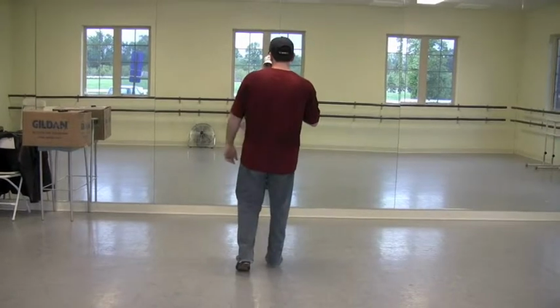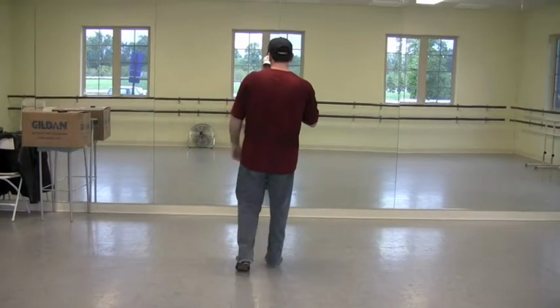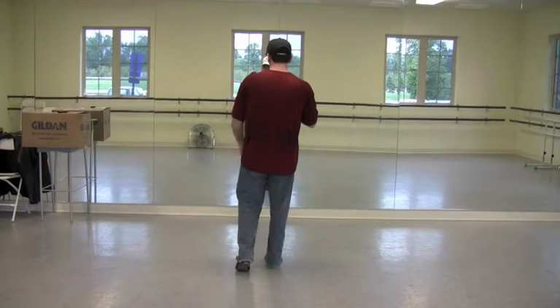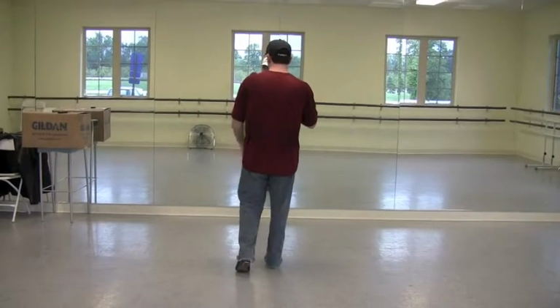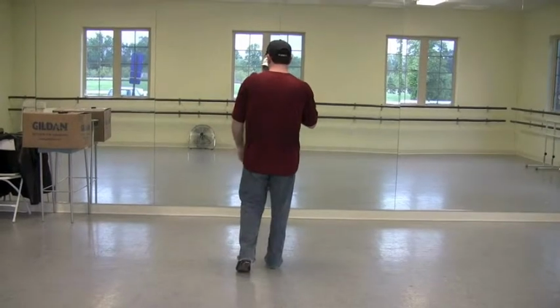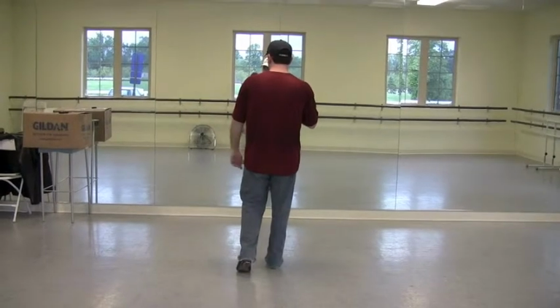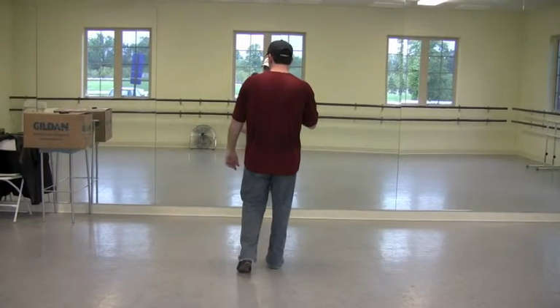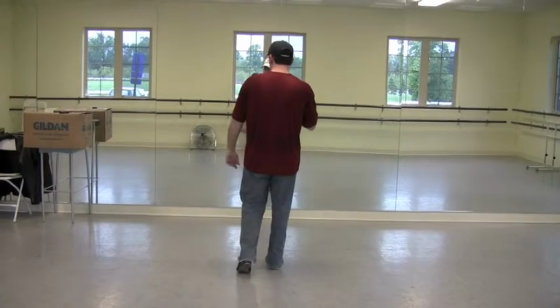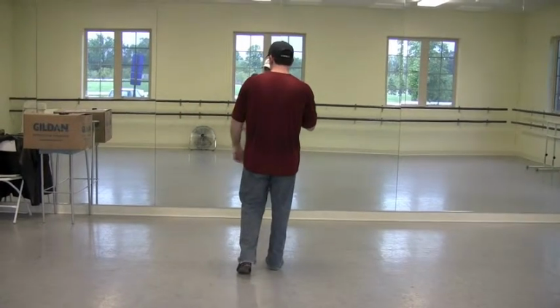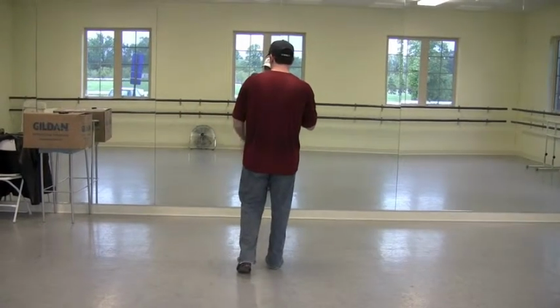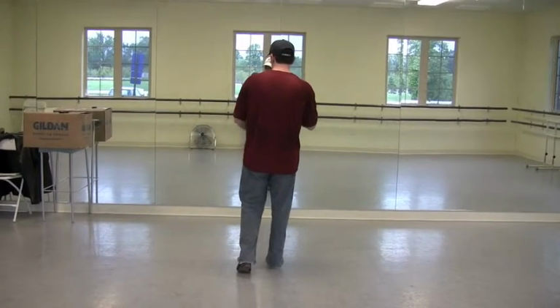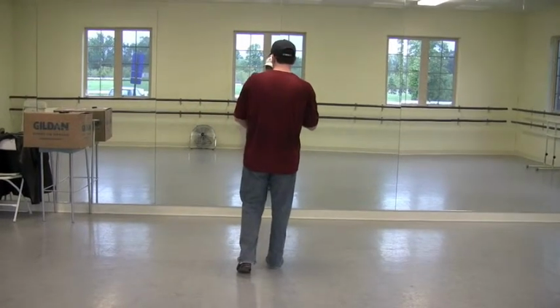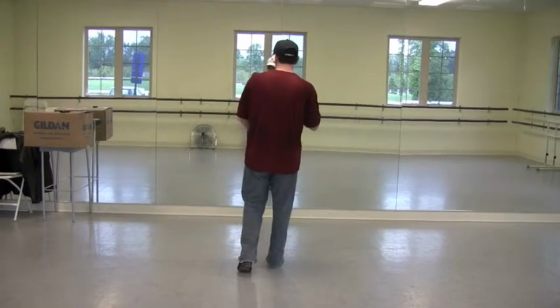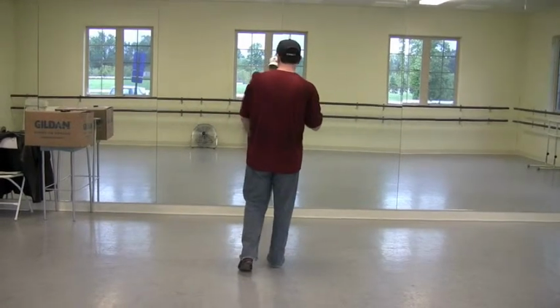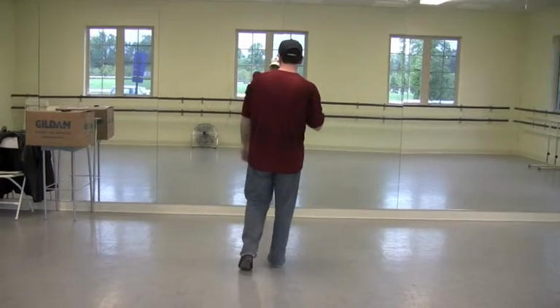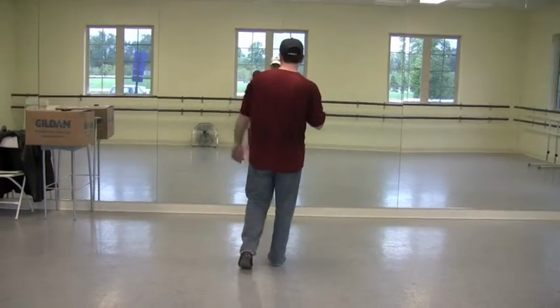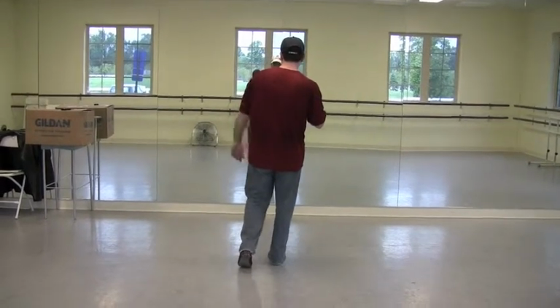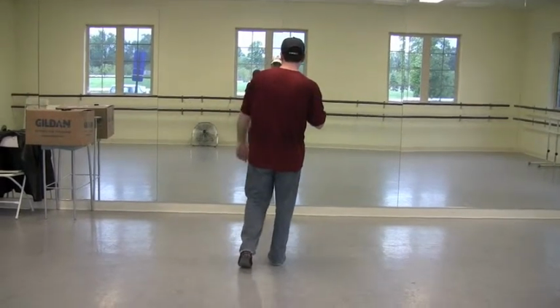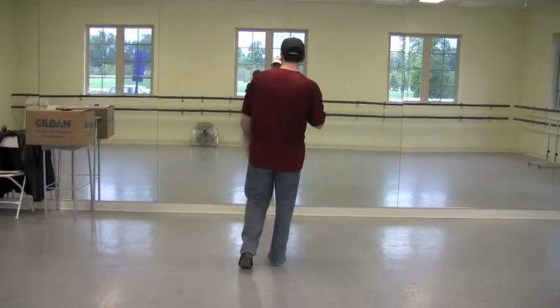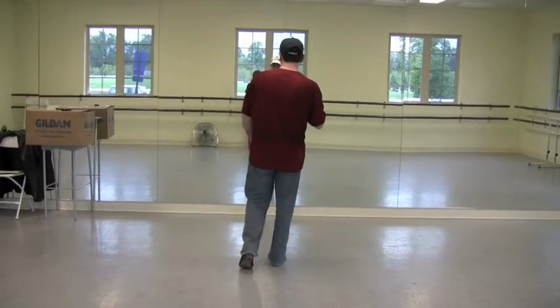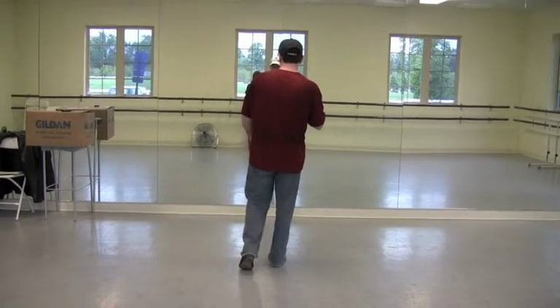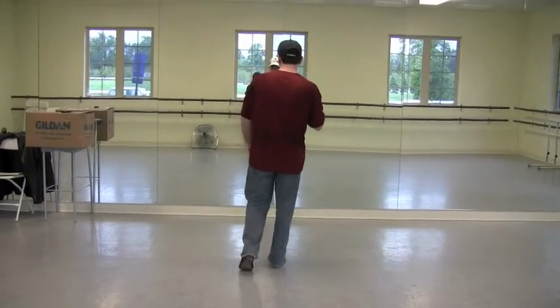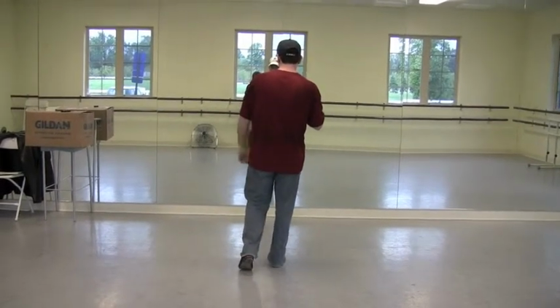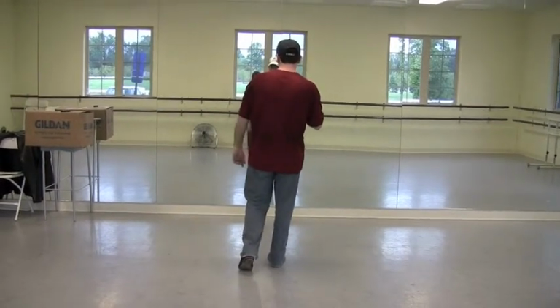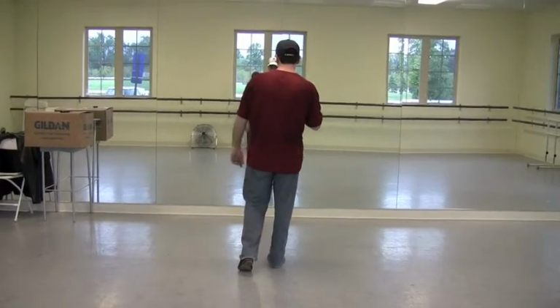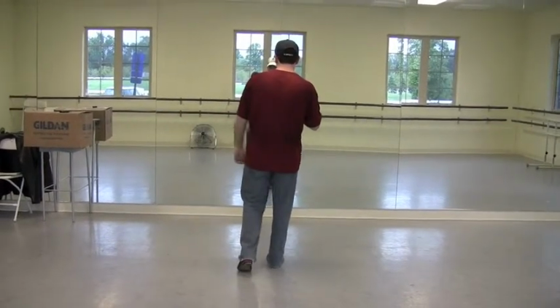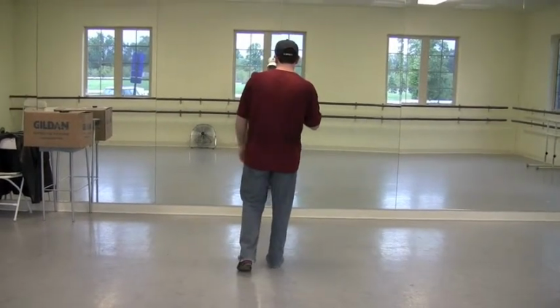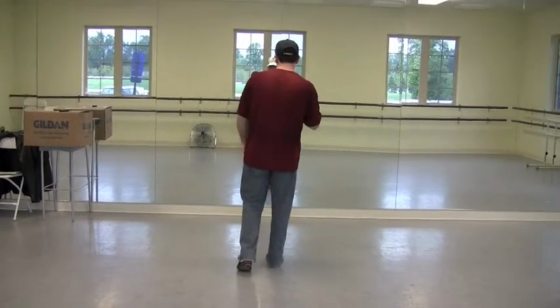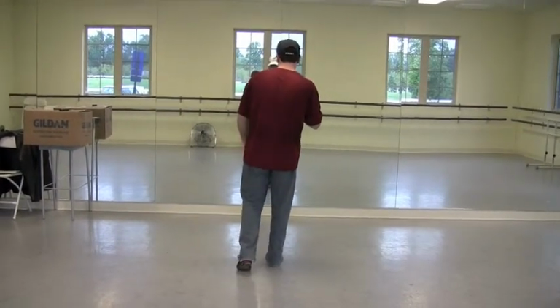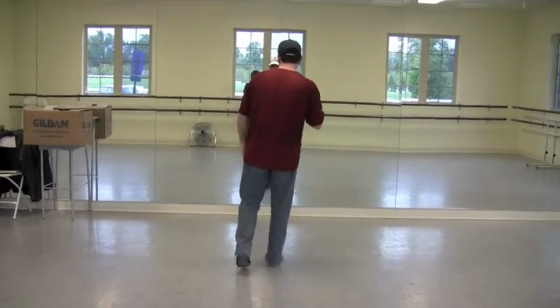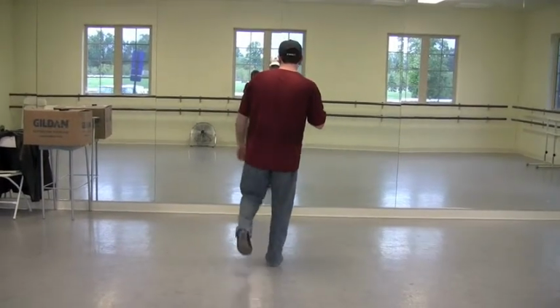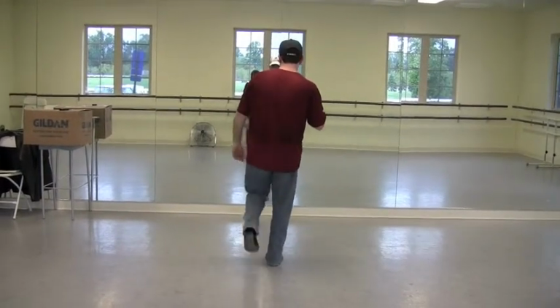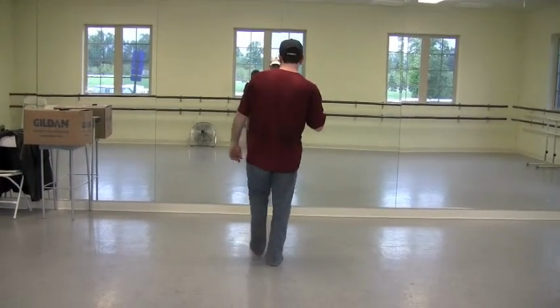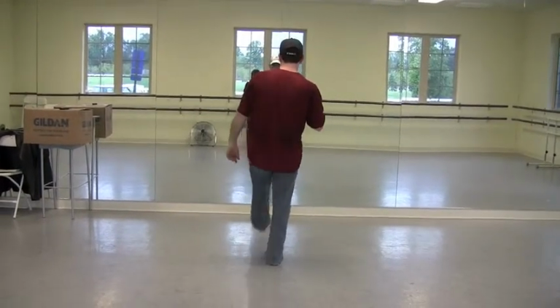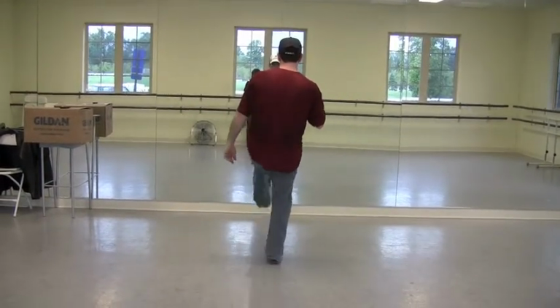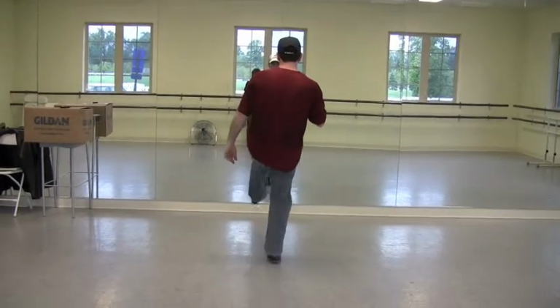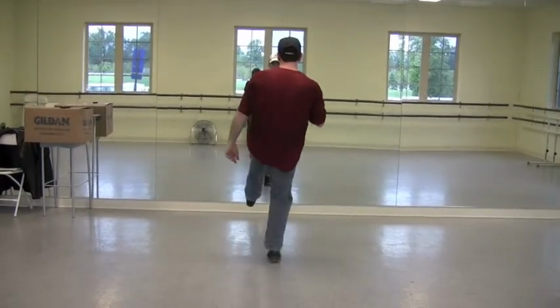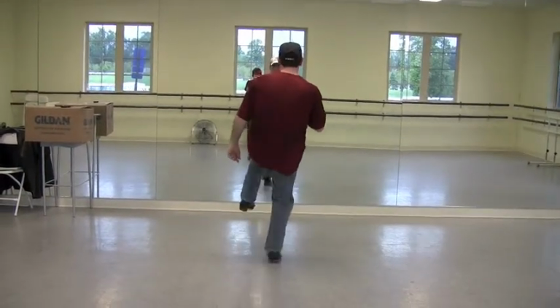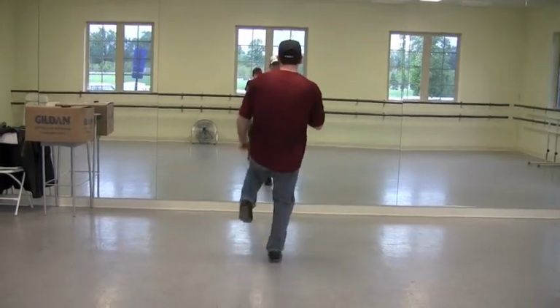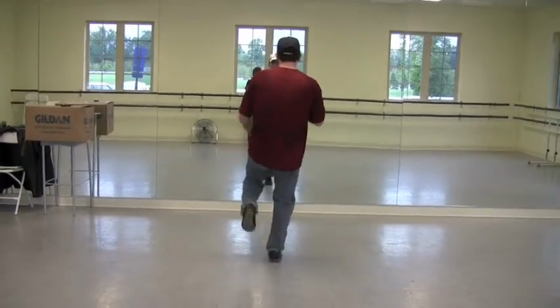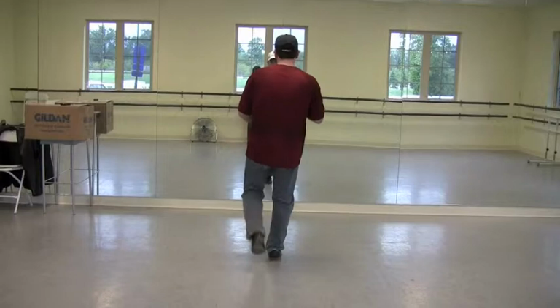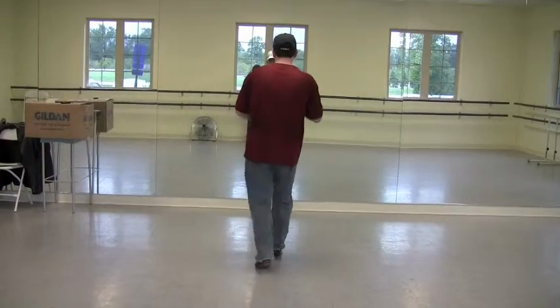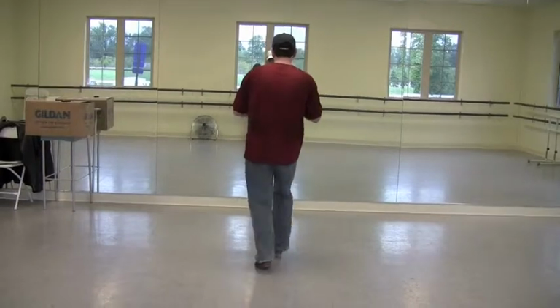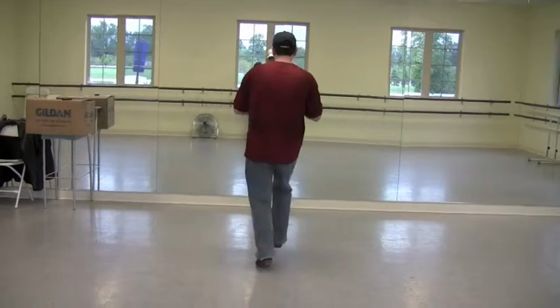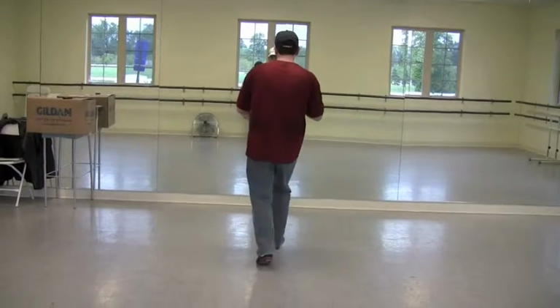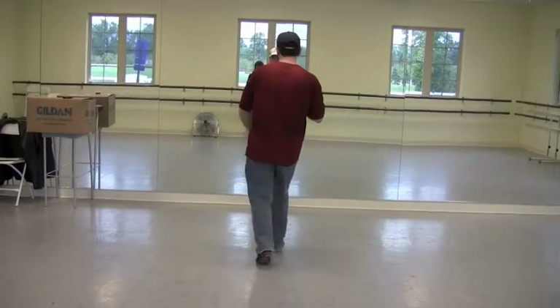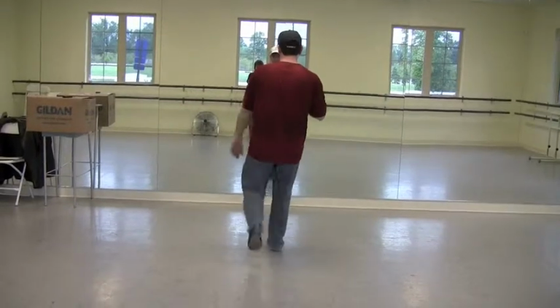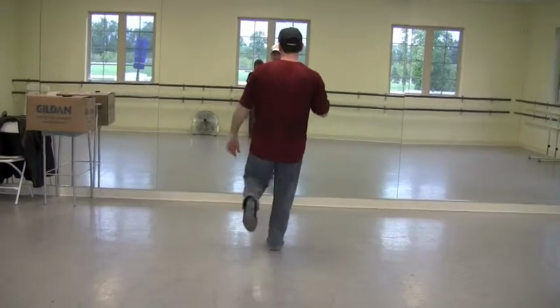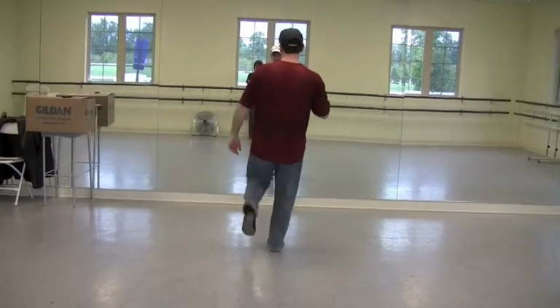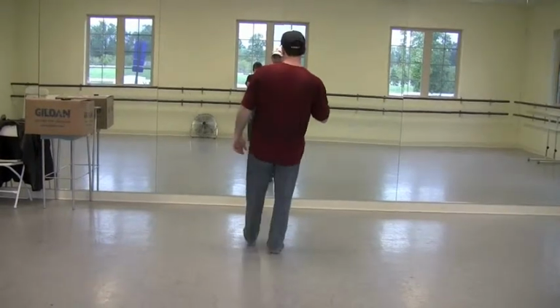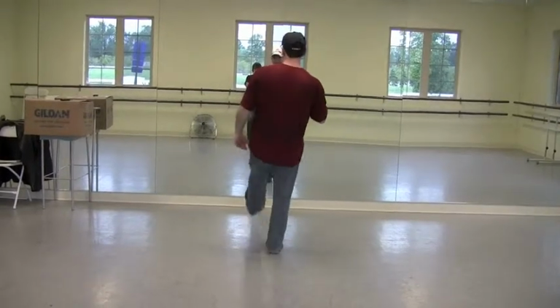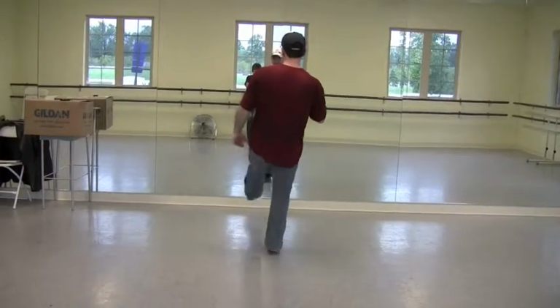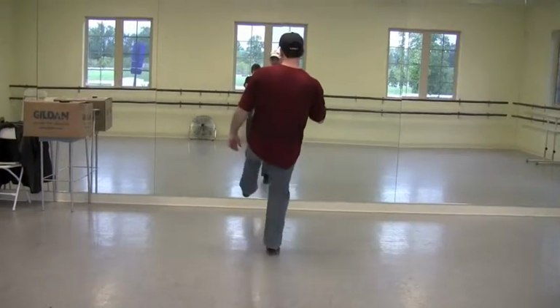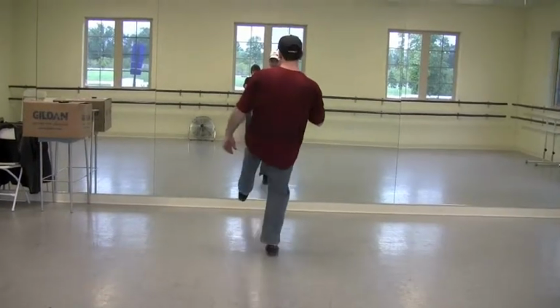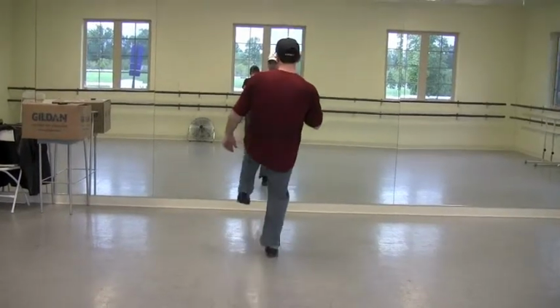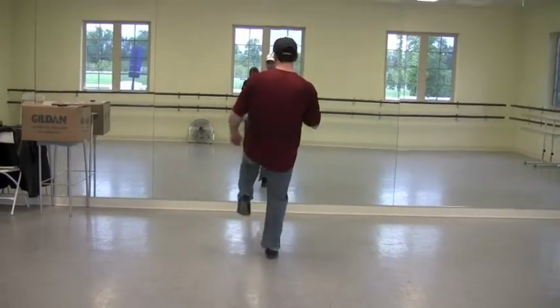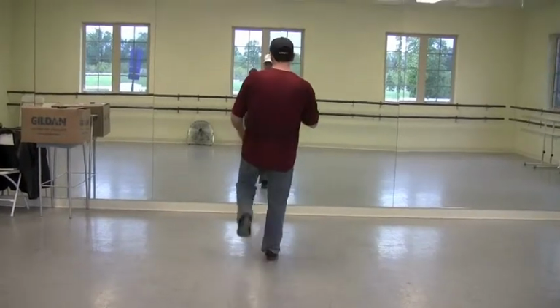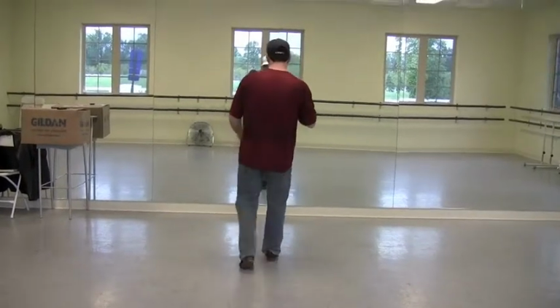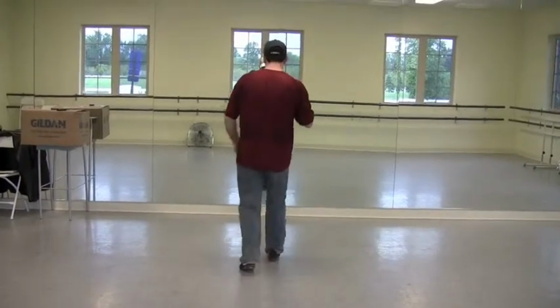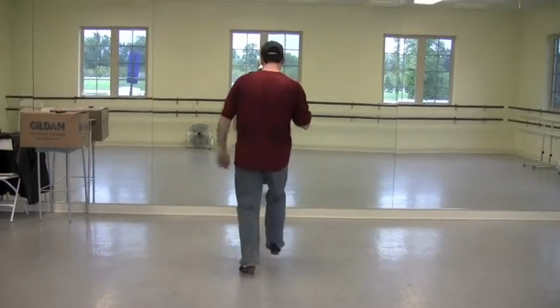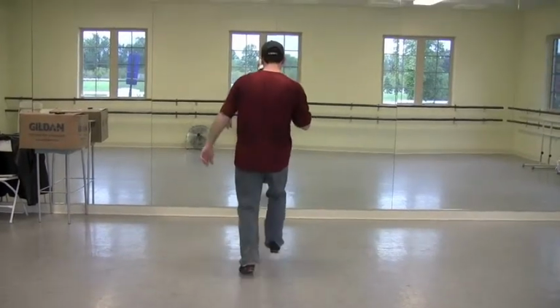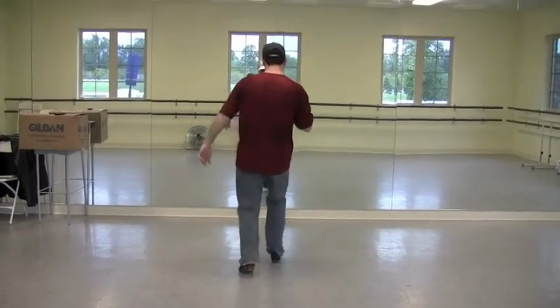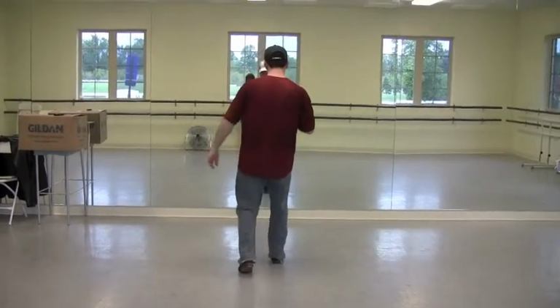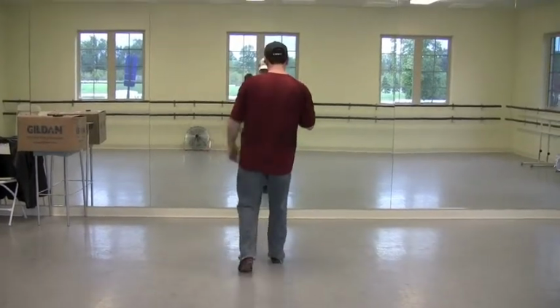We're going to kick and chug twice. We're going to scuff our knee. We're going to go: scuff, up, rock, step, scuff, up, rock, step.